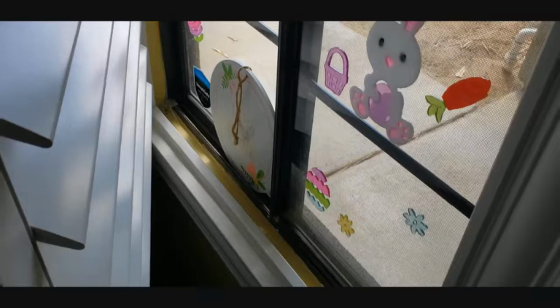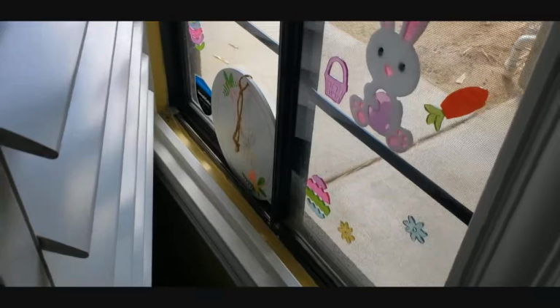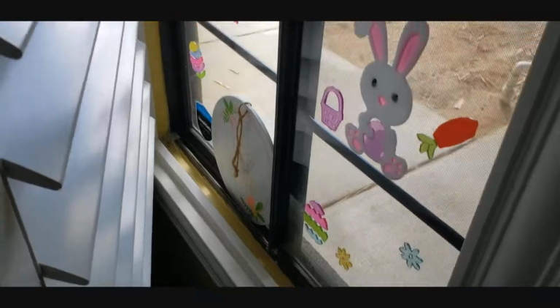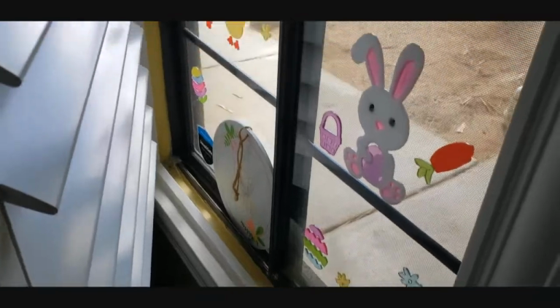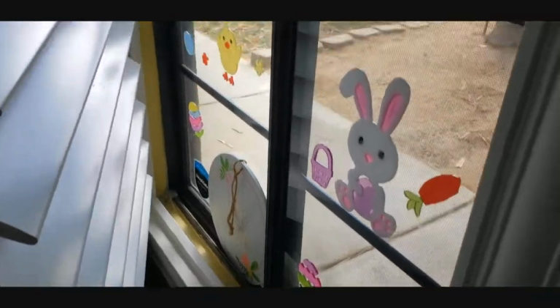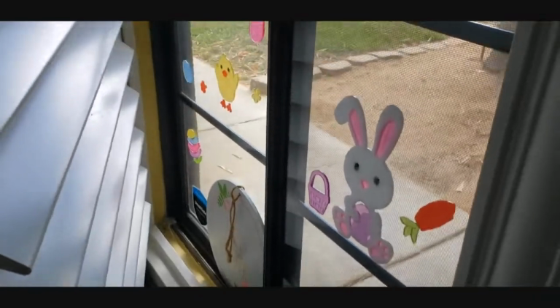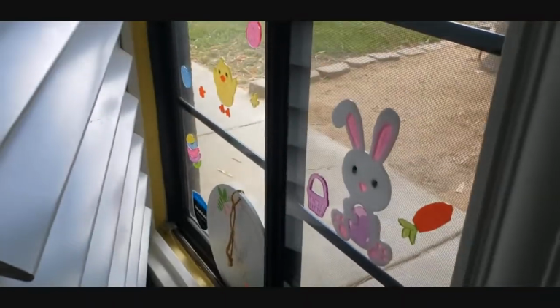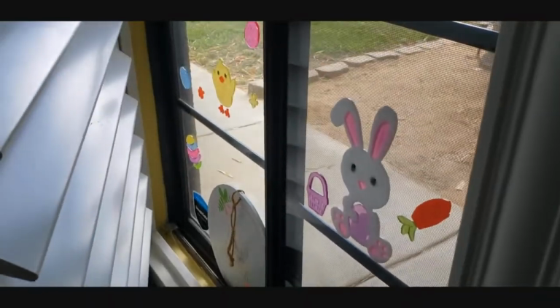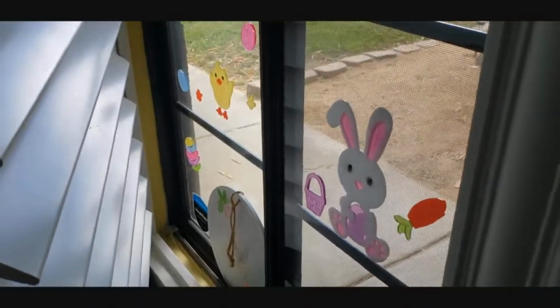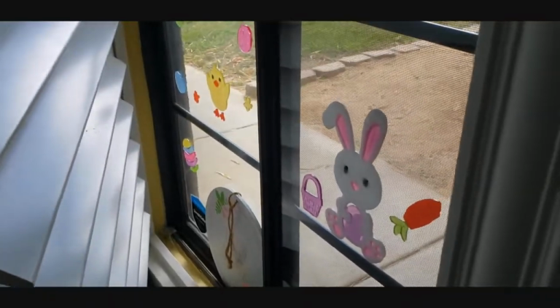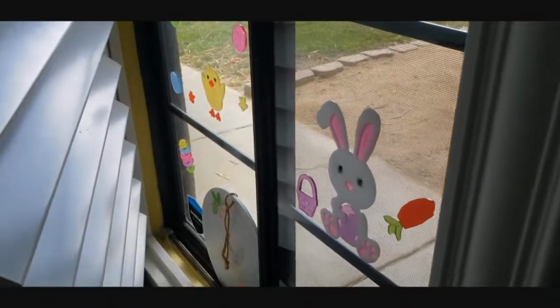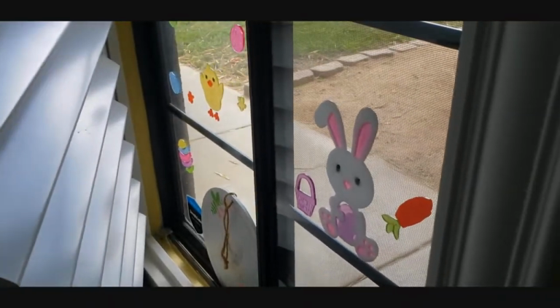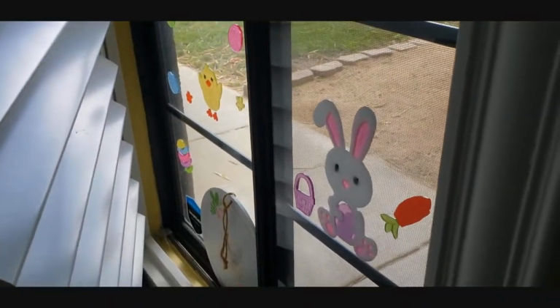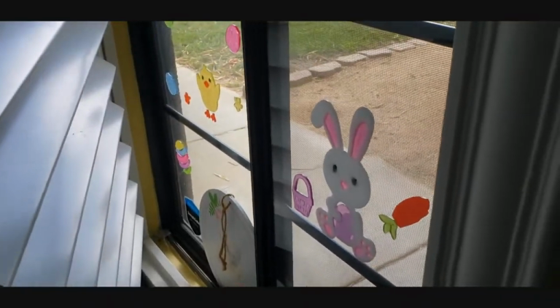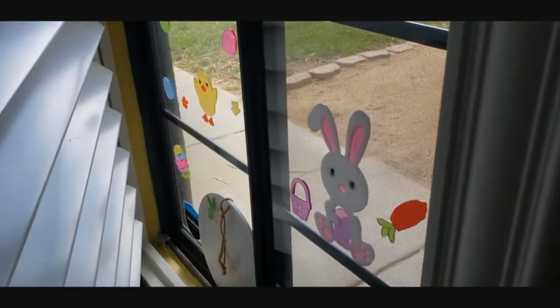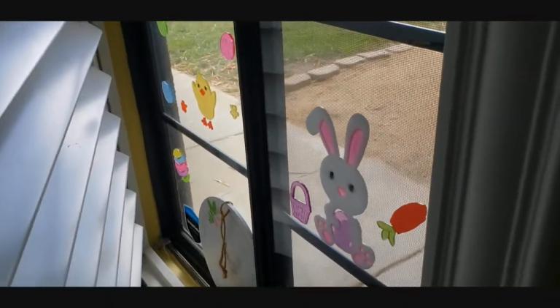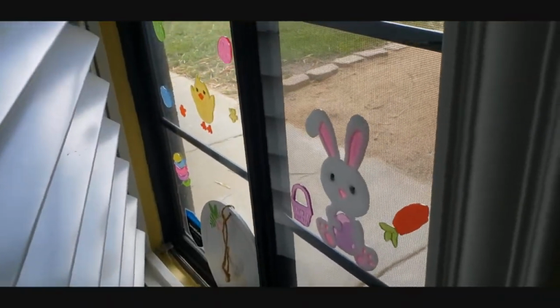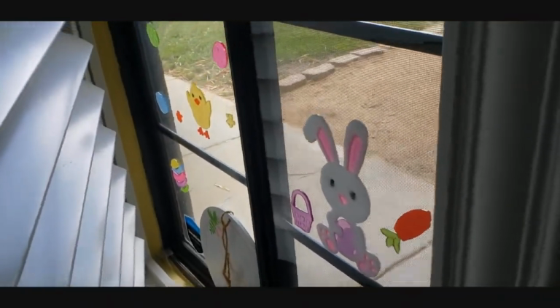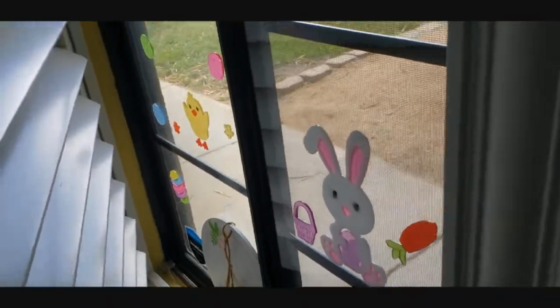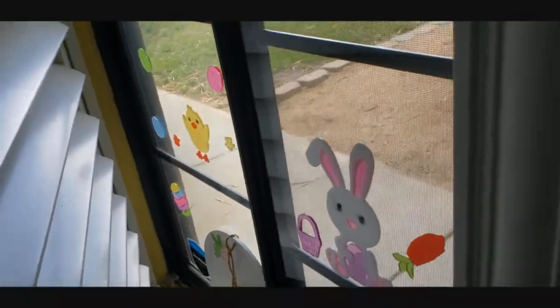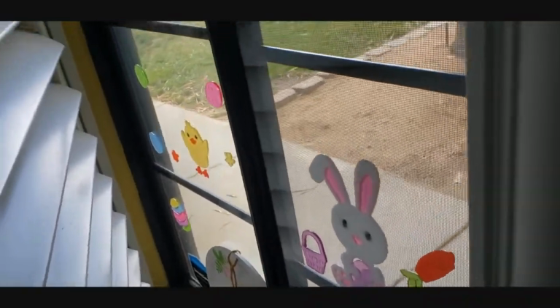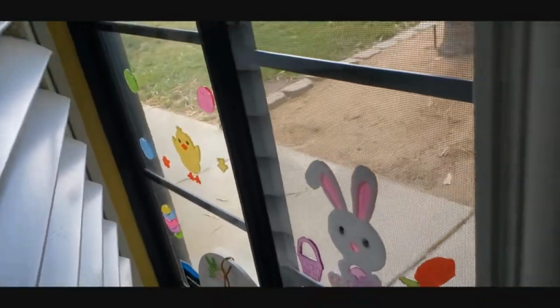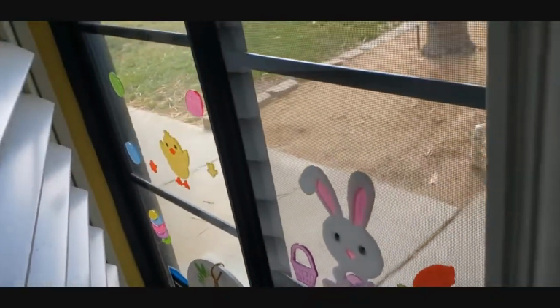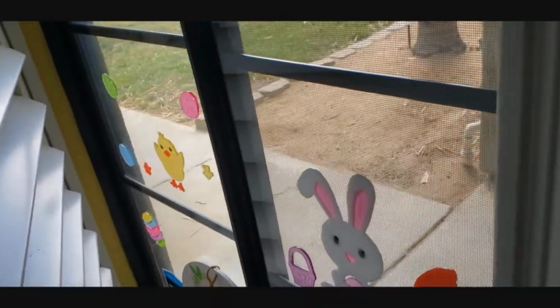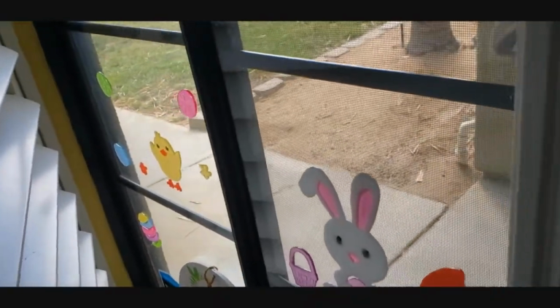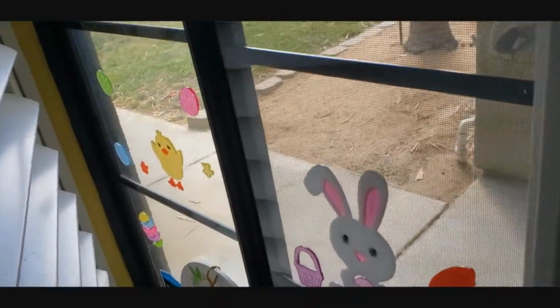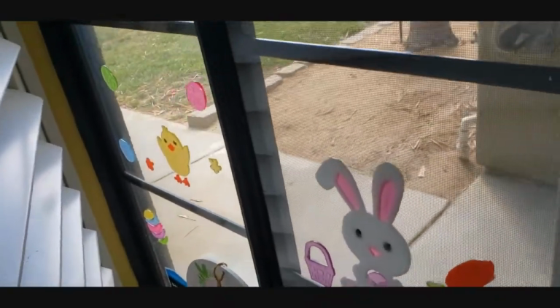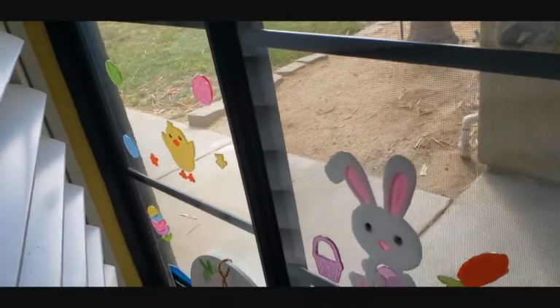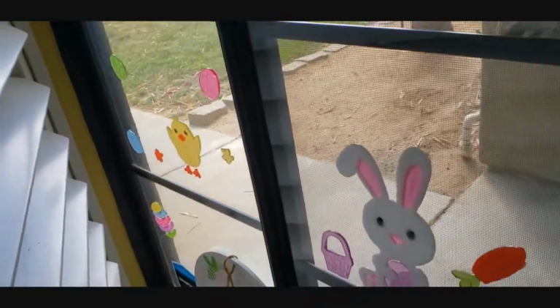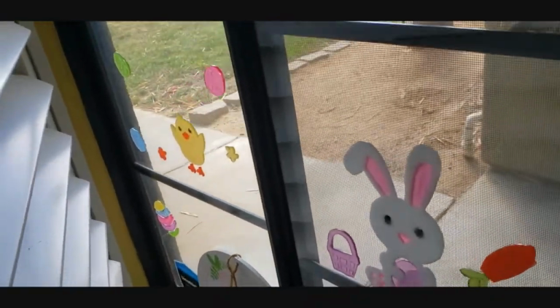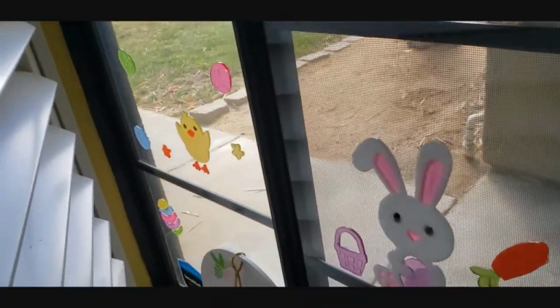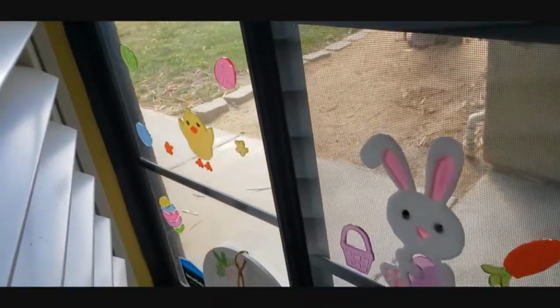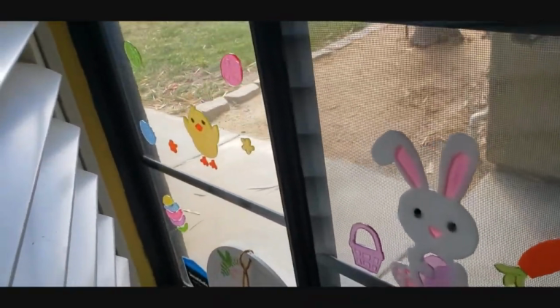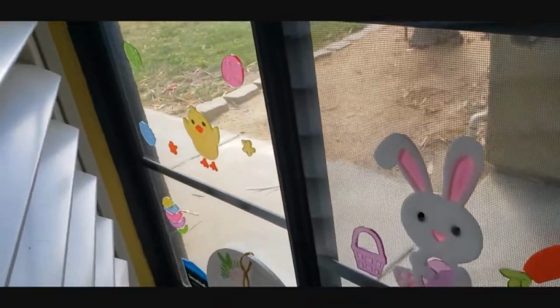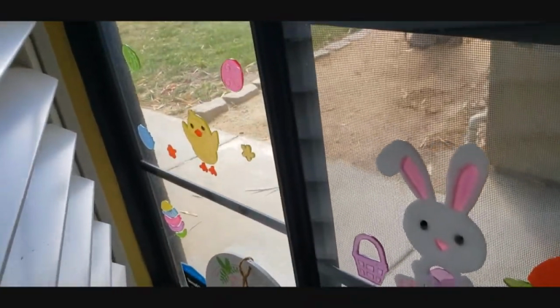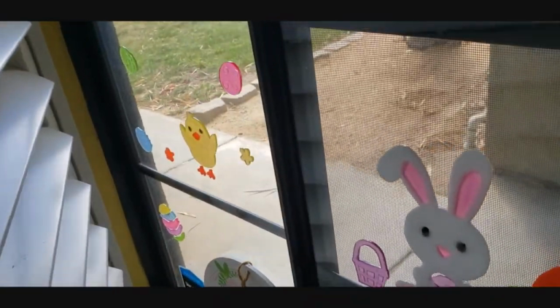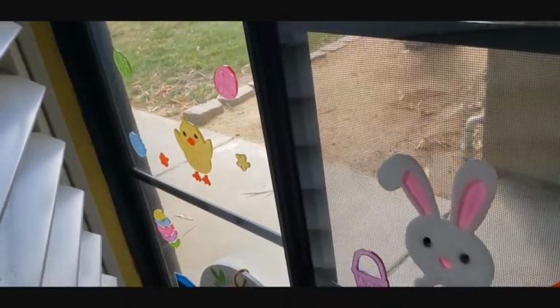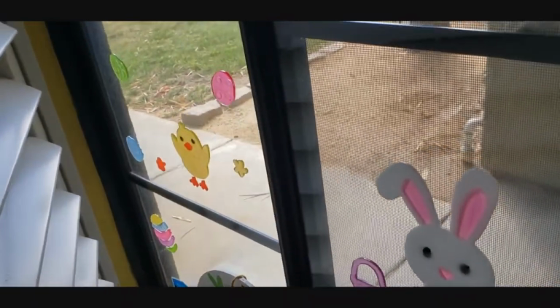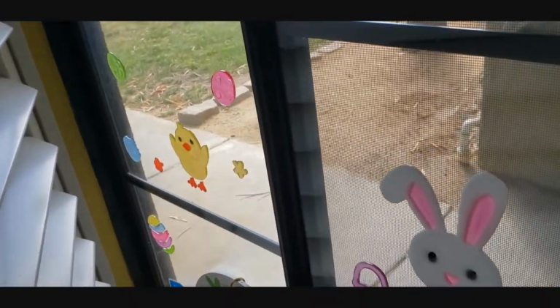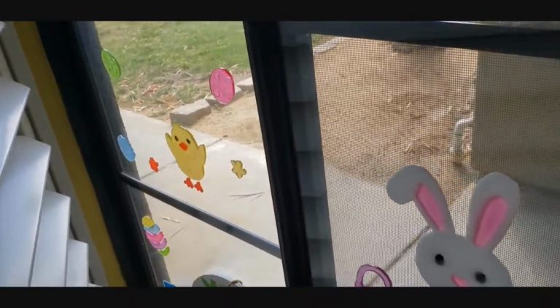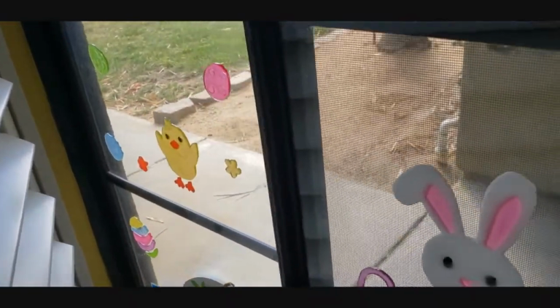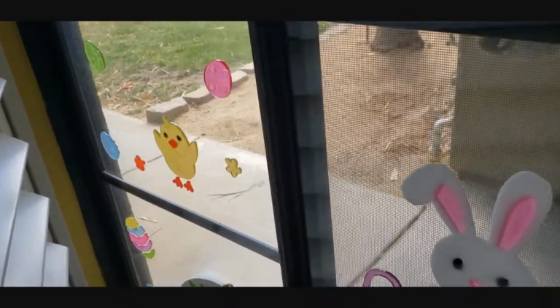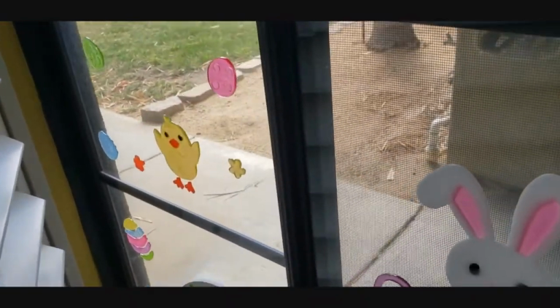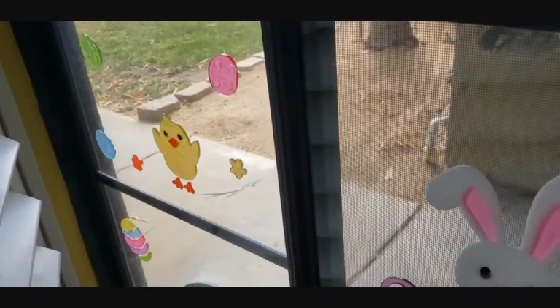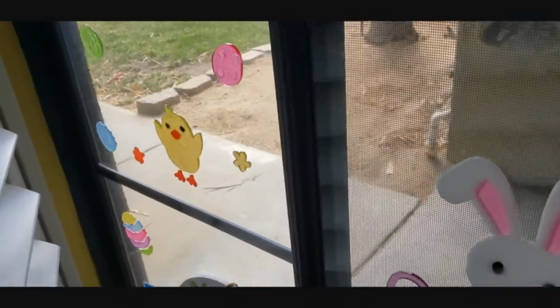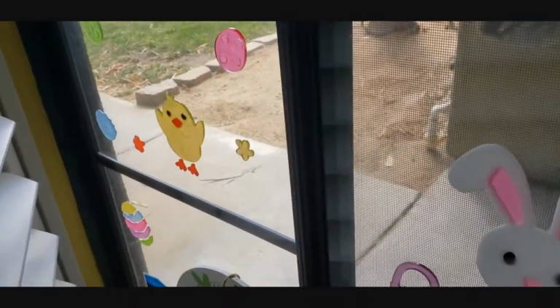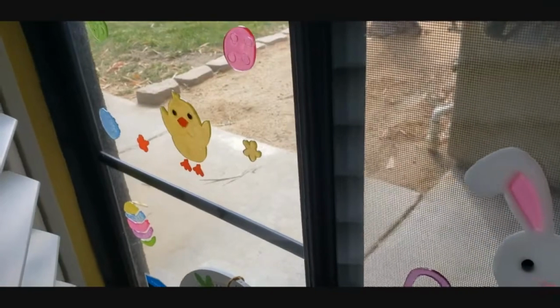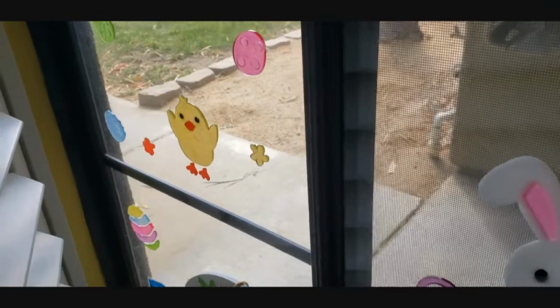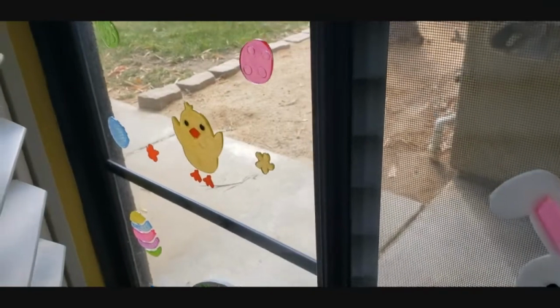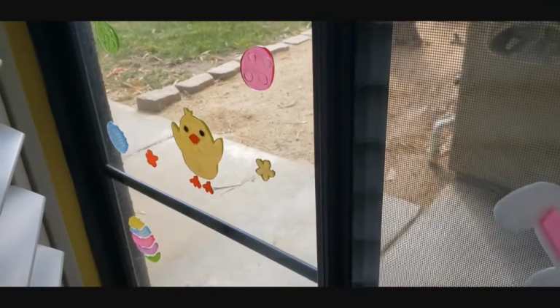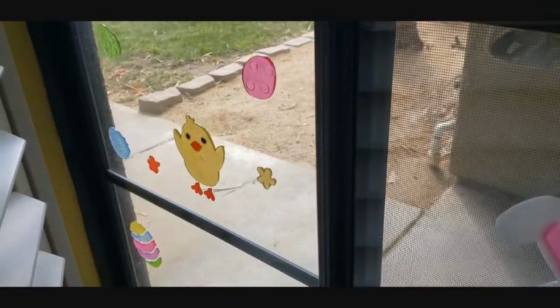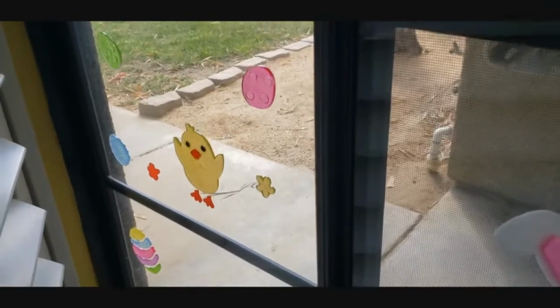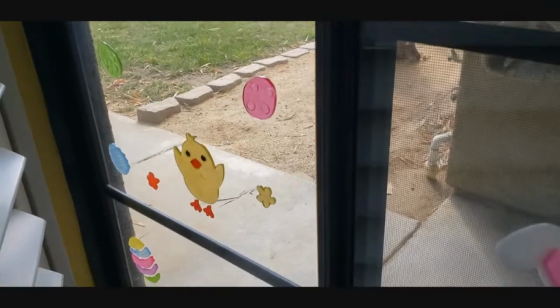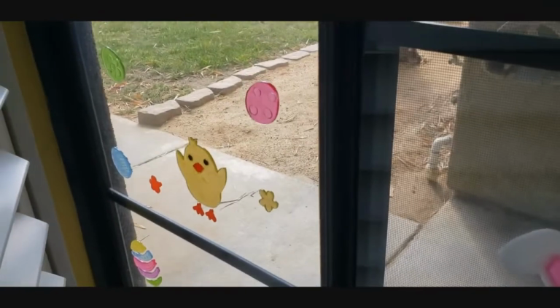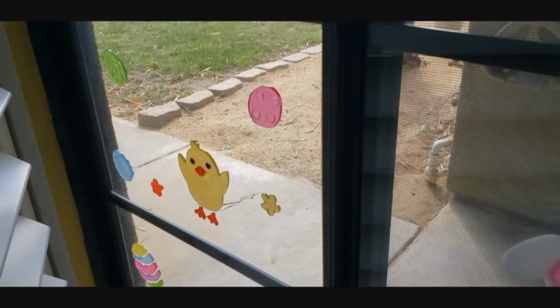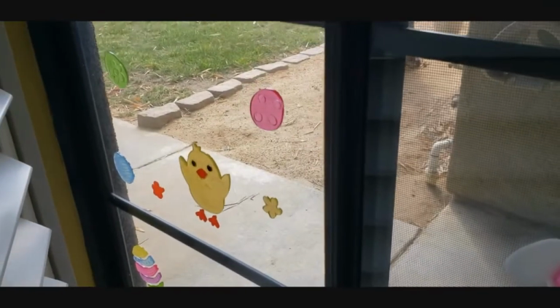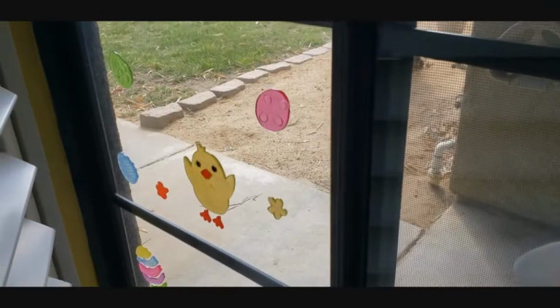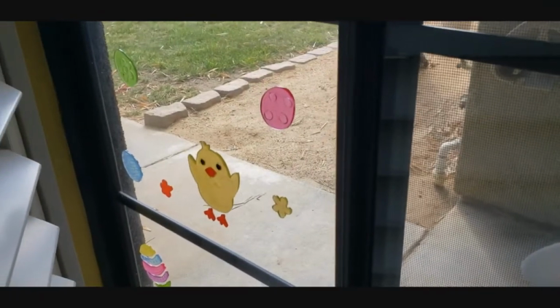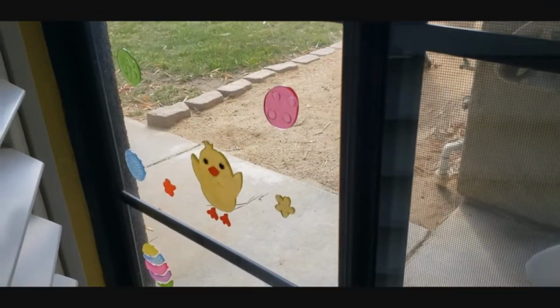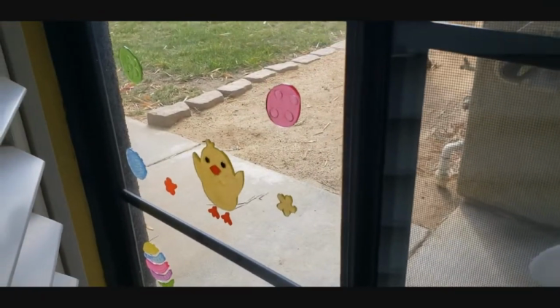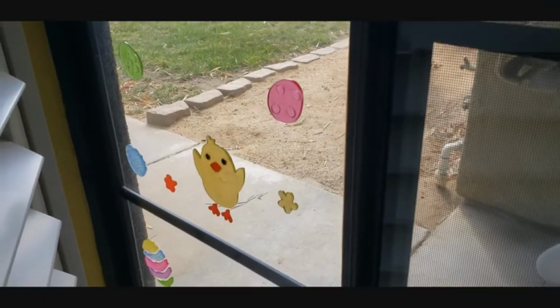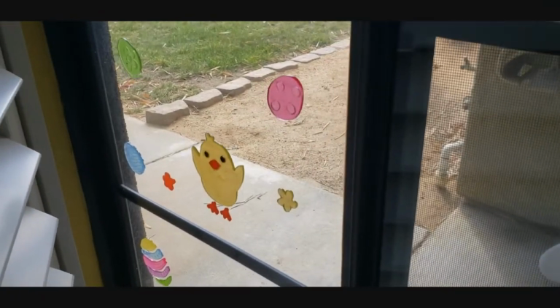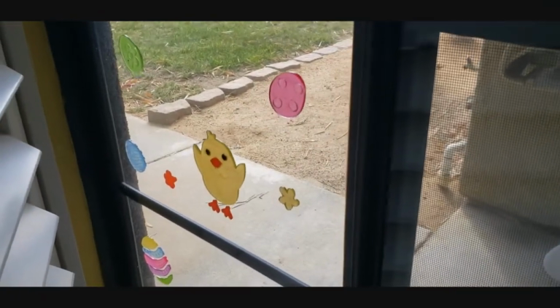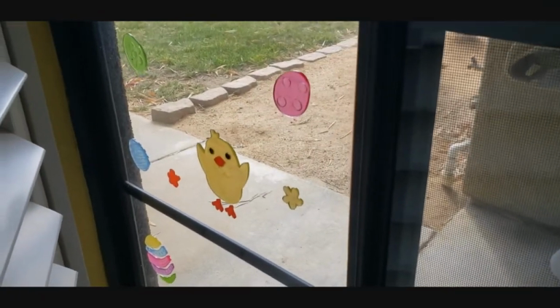Hi guys! I thought I'd just do a random little vlog for you and show you my adorable little Easter decorations.